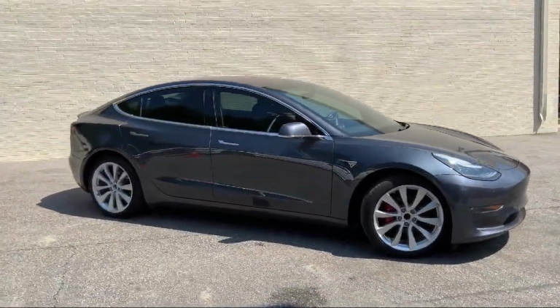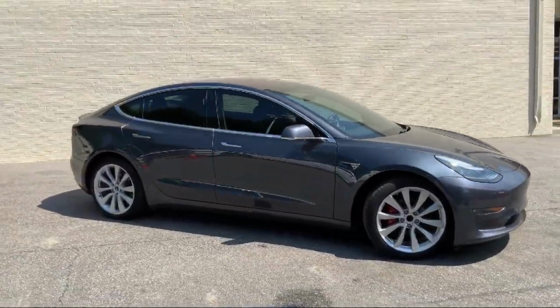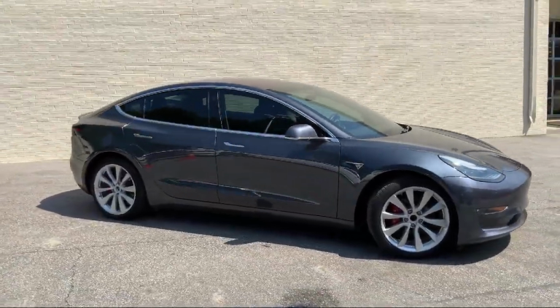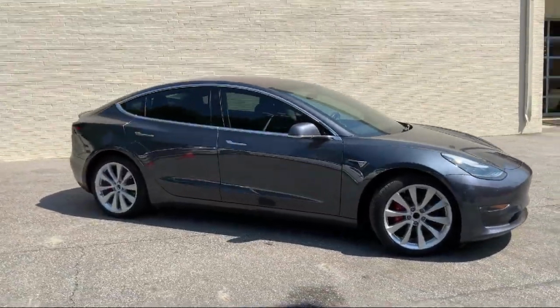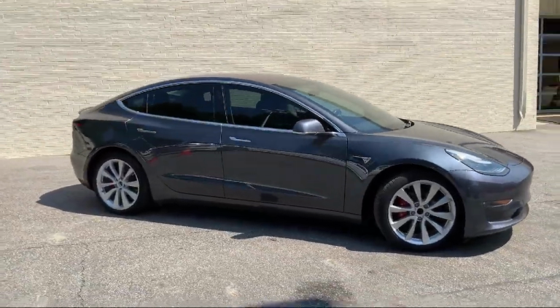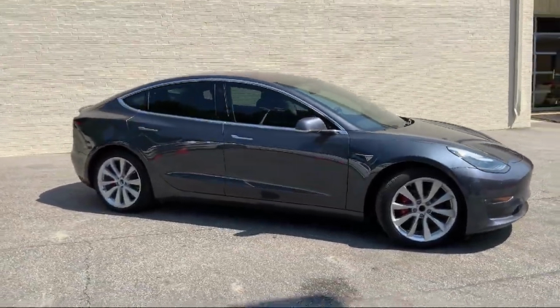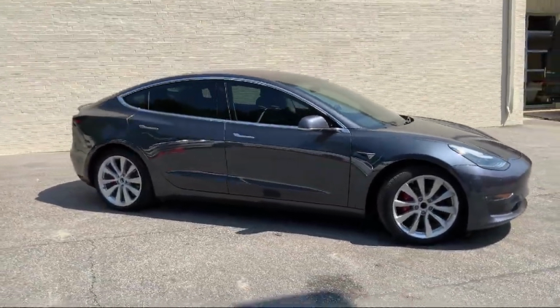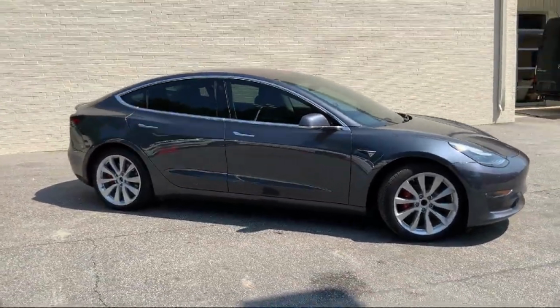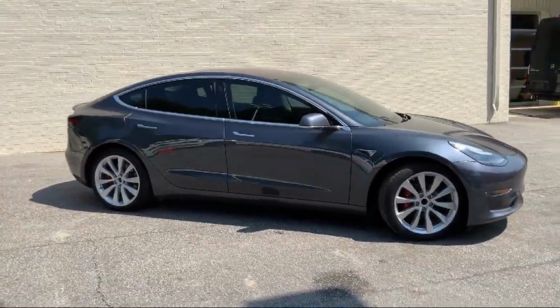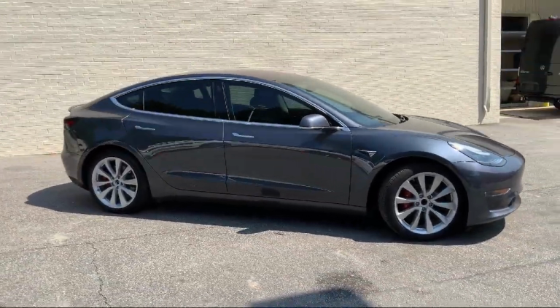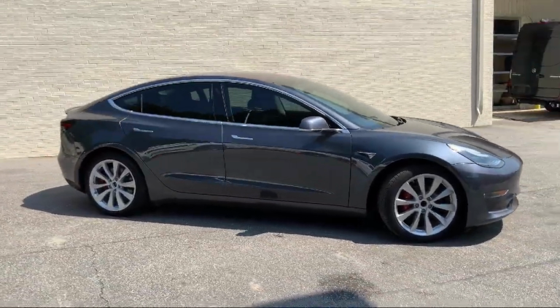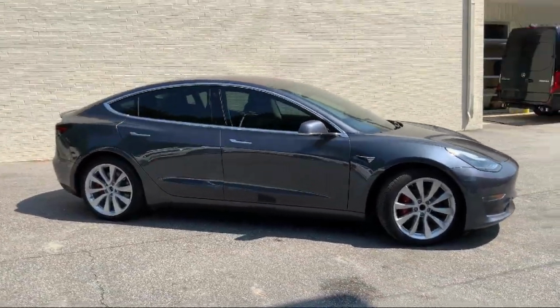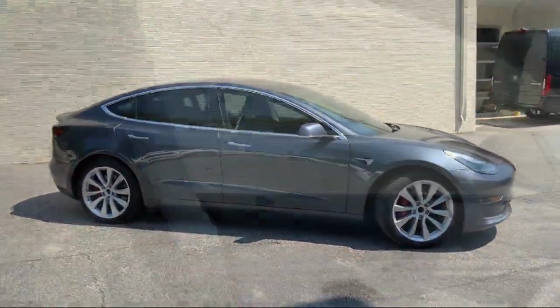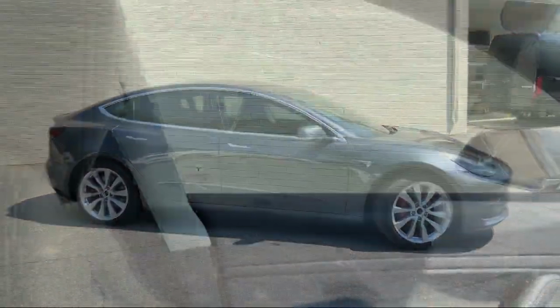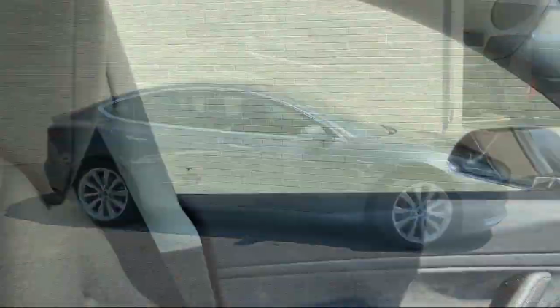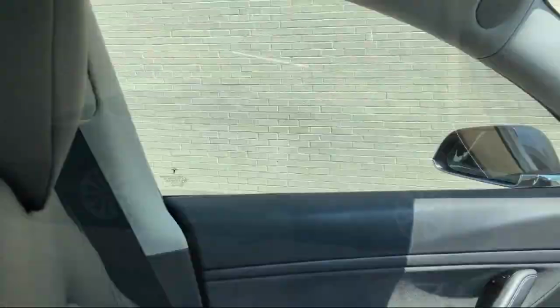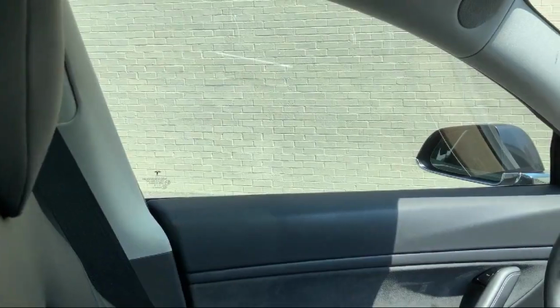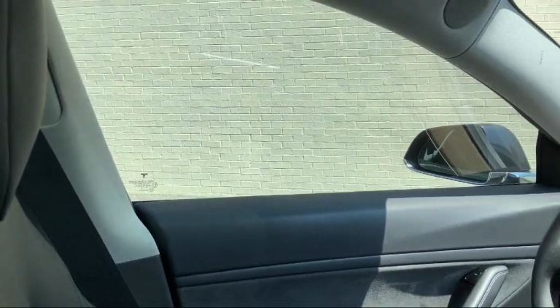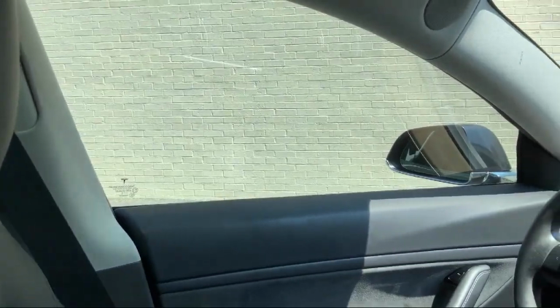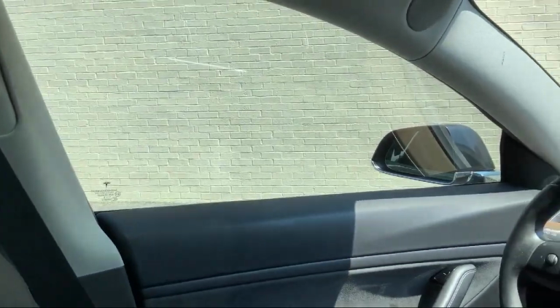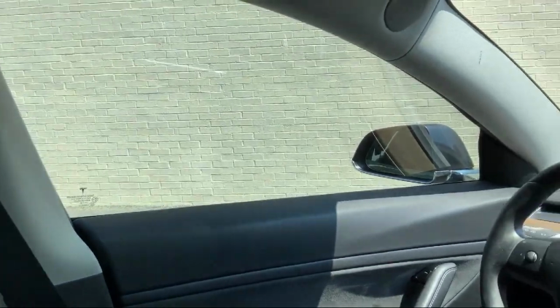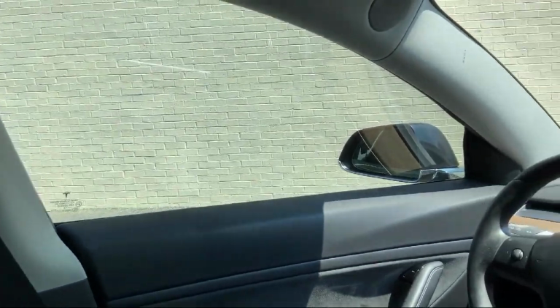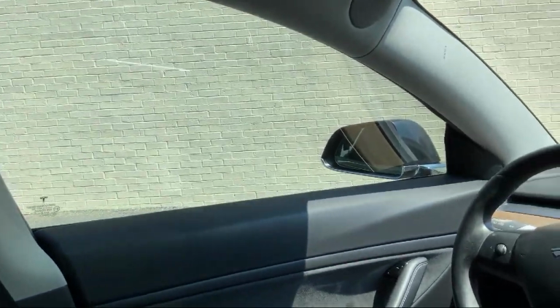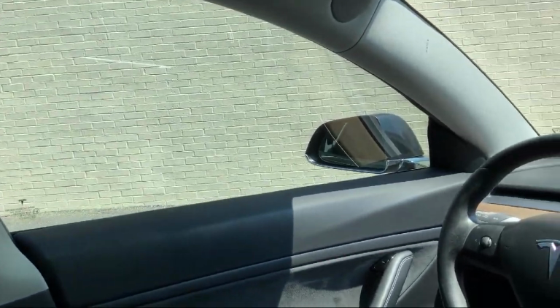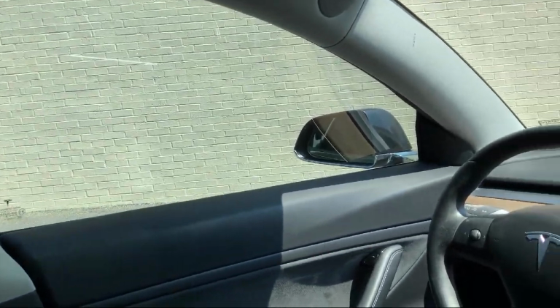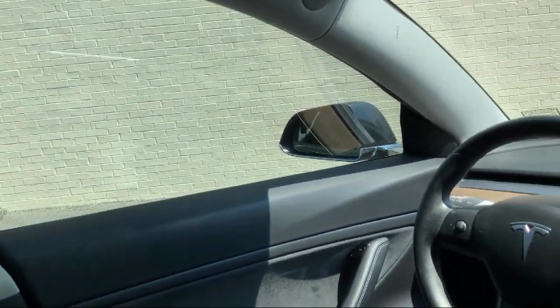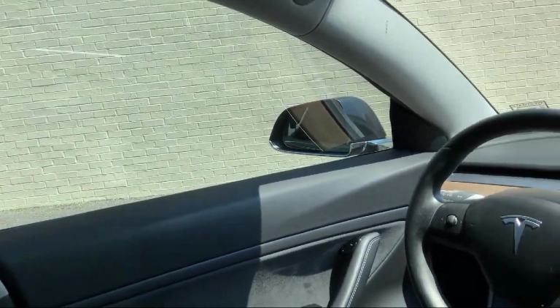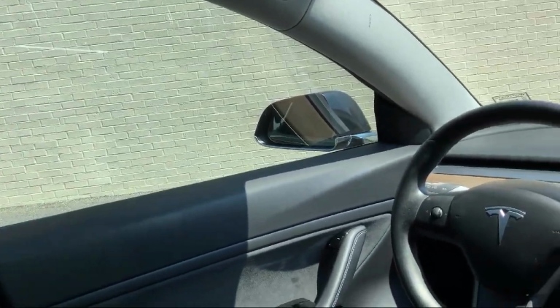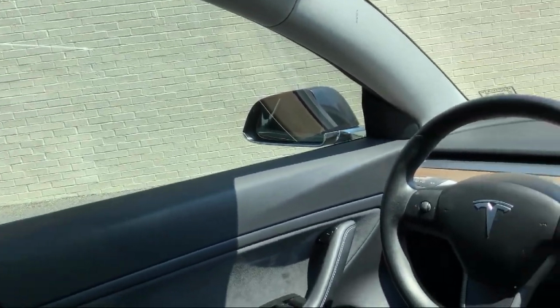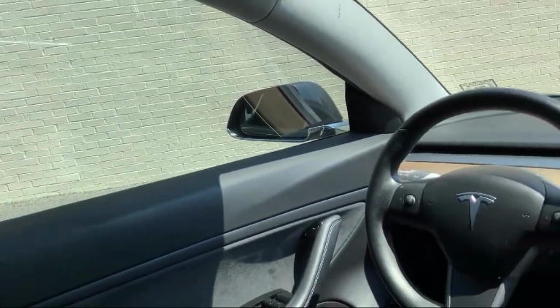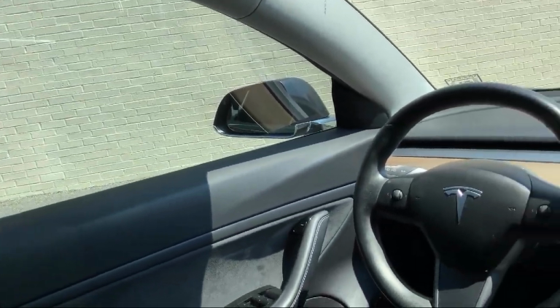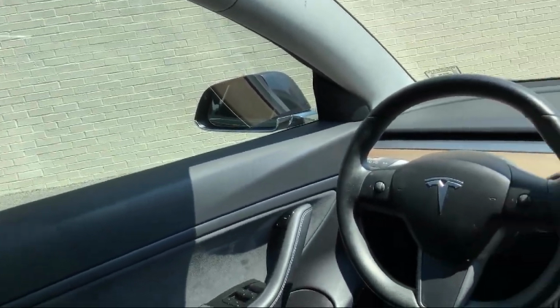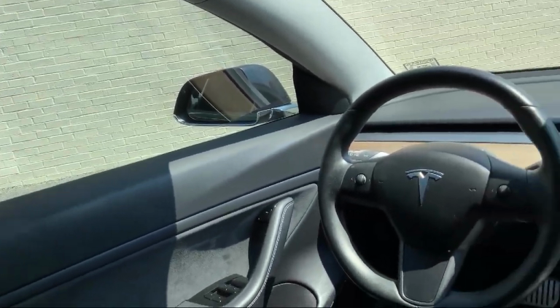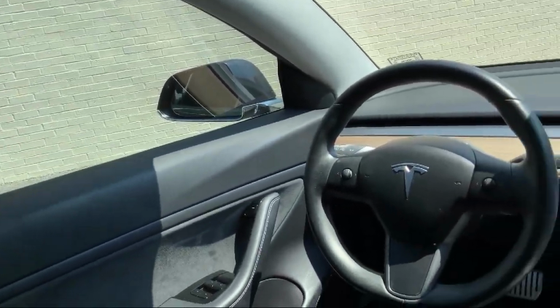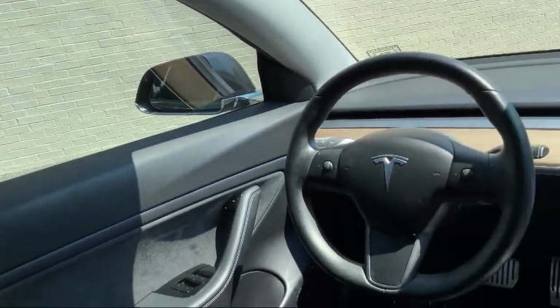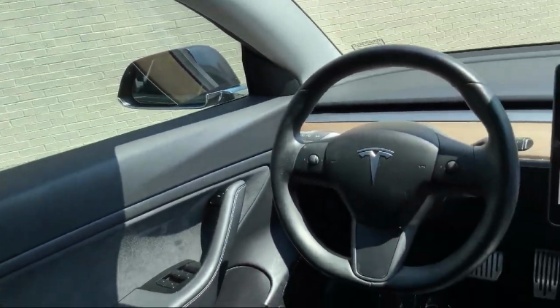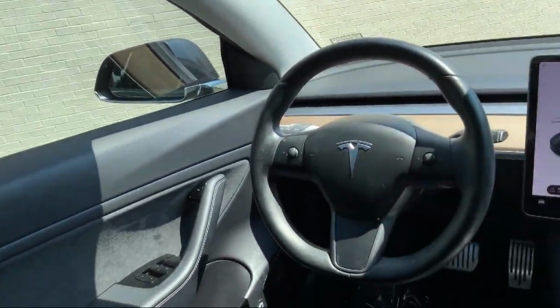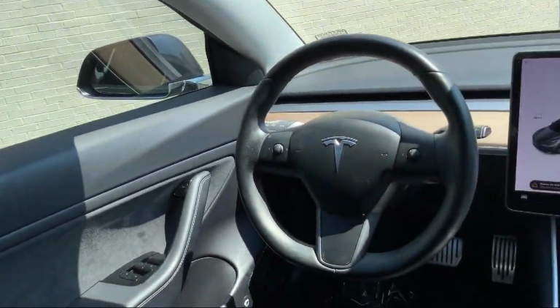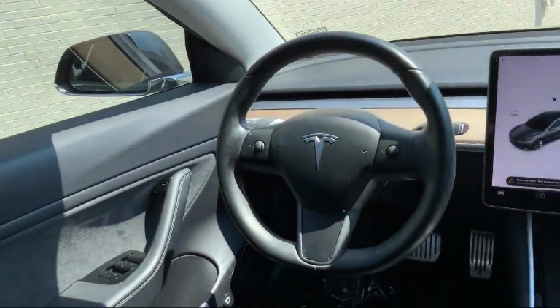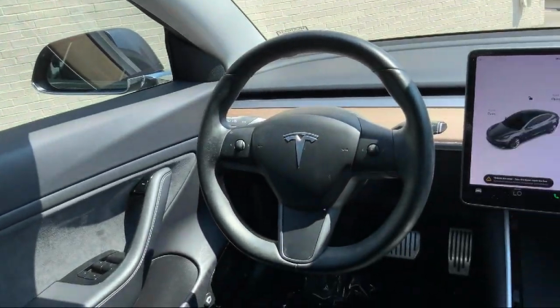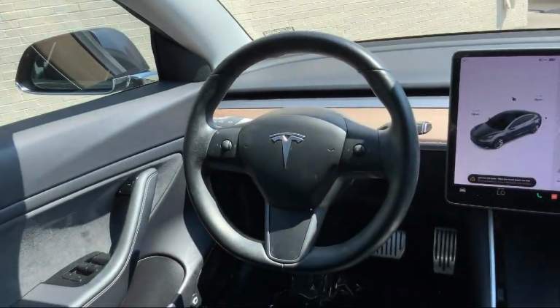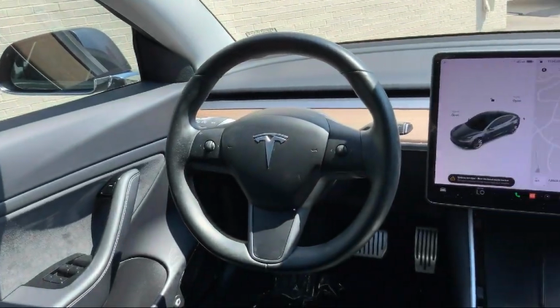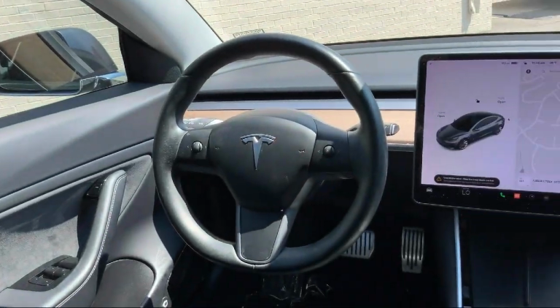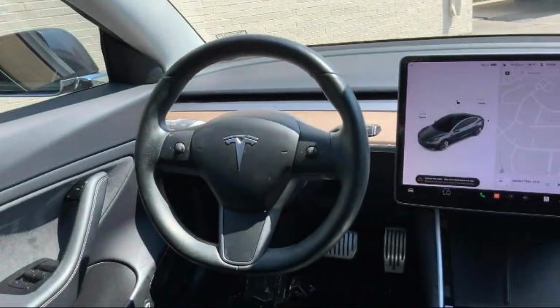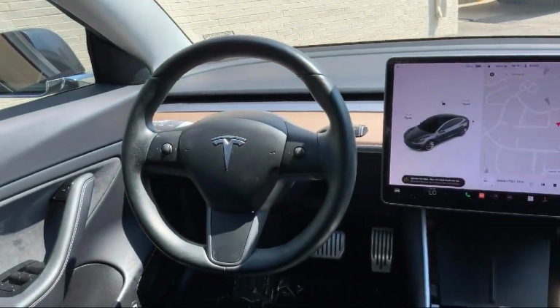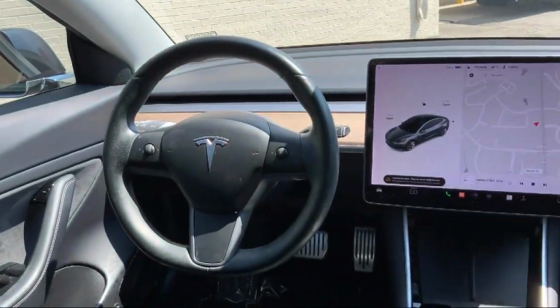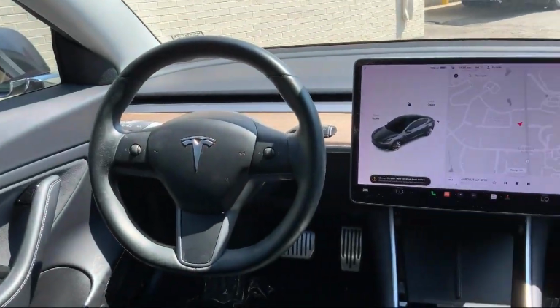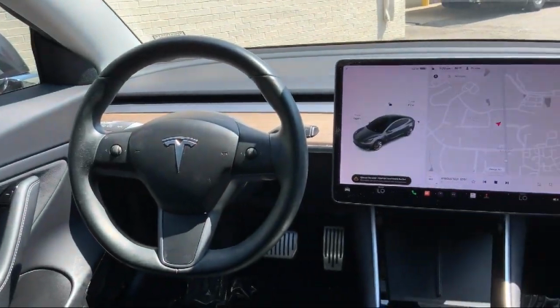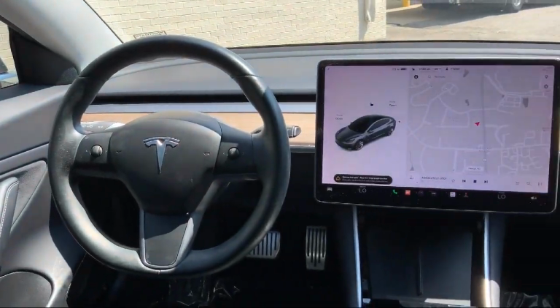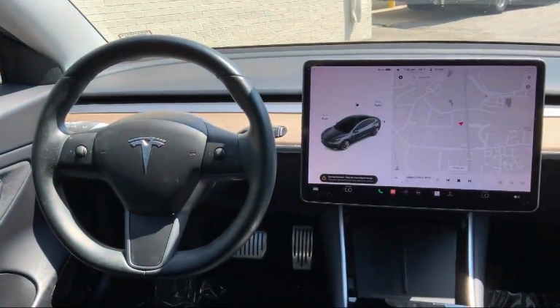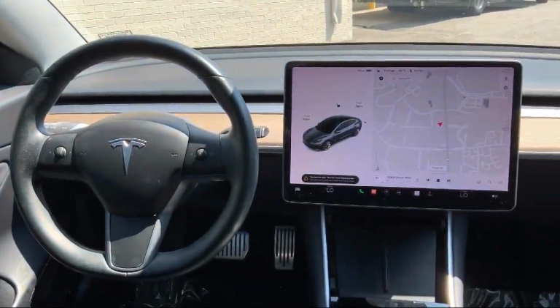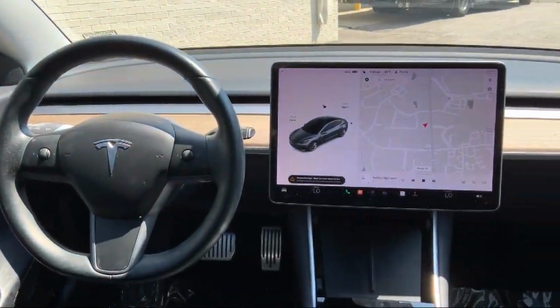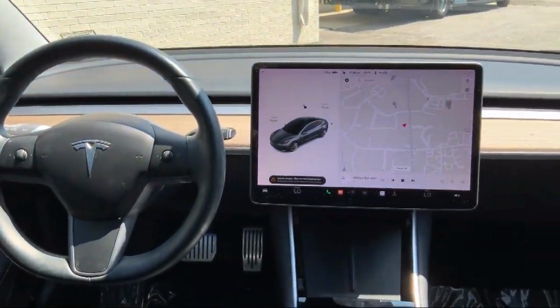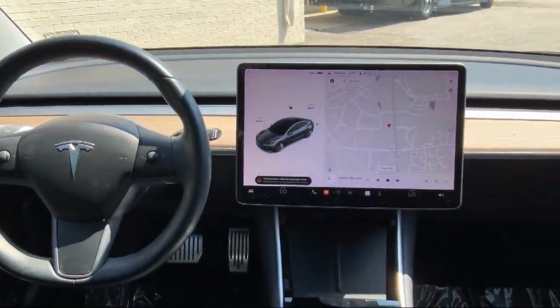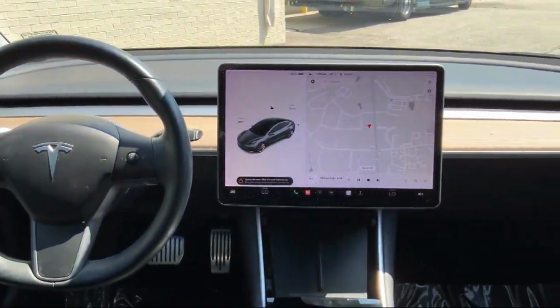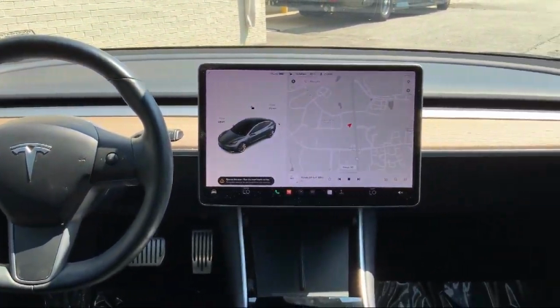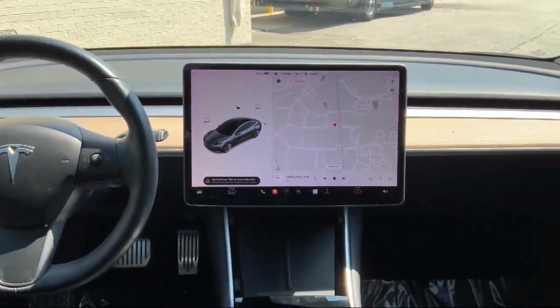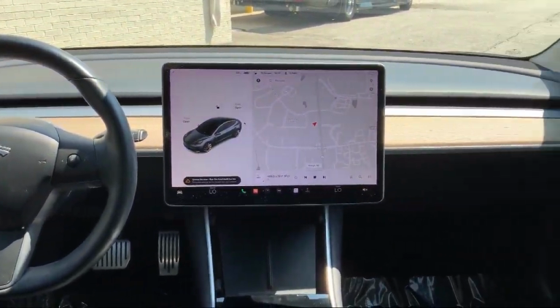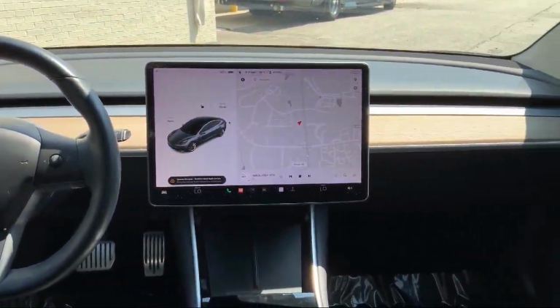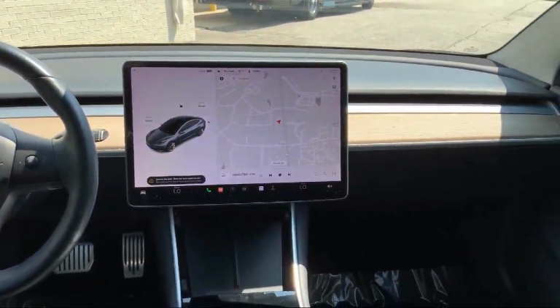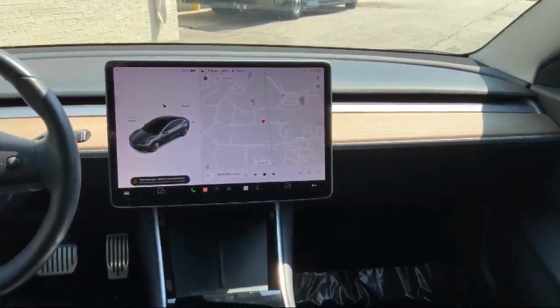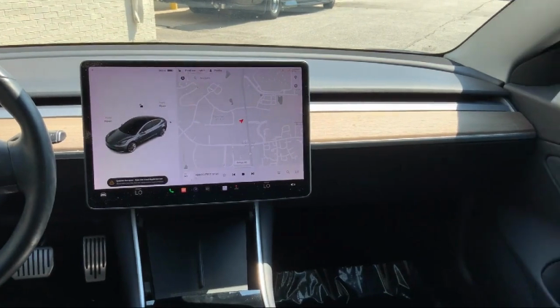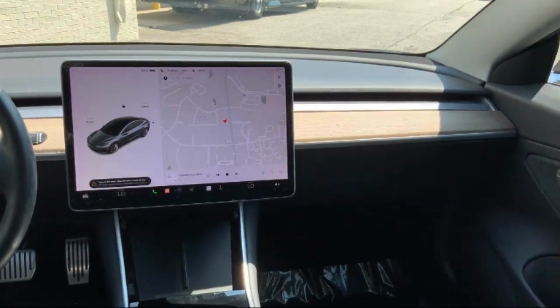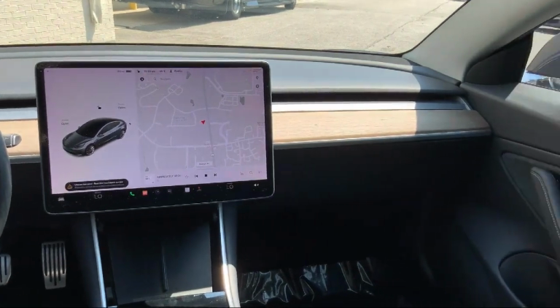The vehicle also features electronic stability control, air conditioning, speed sensing steering, and has less than 20,000 miles on the odometer.